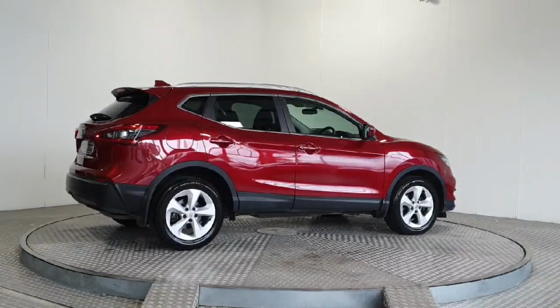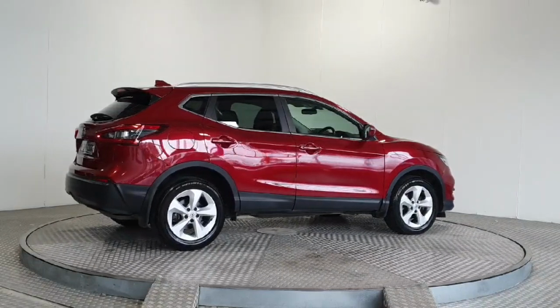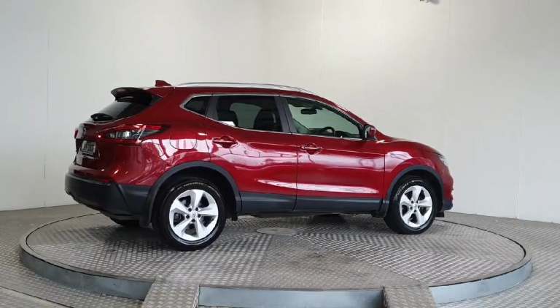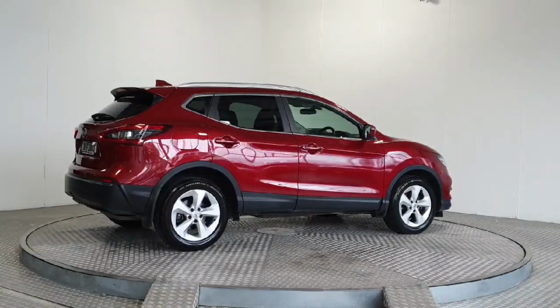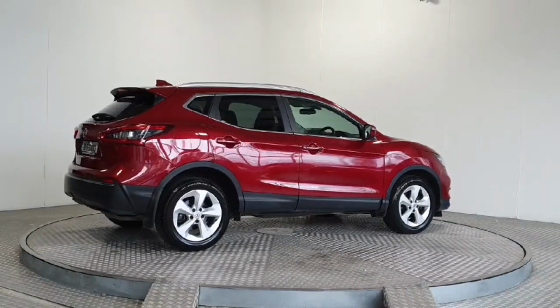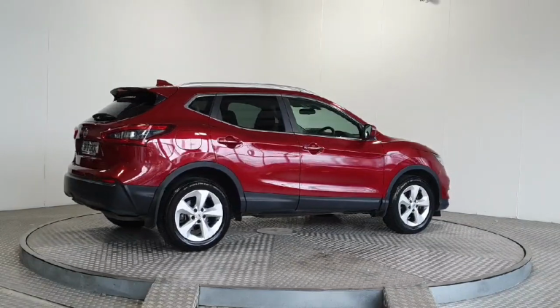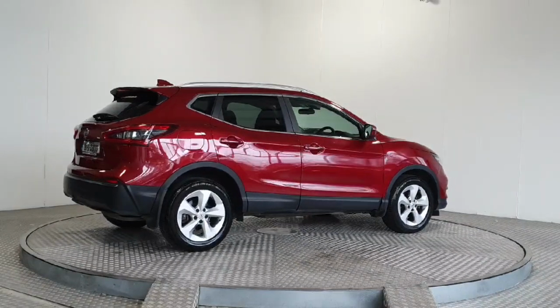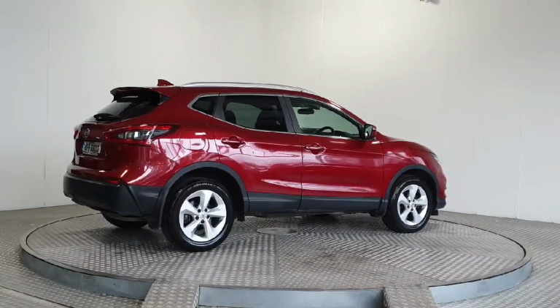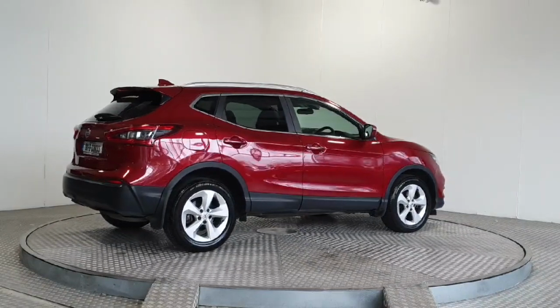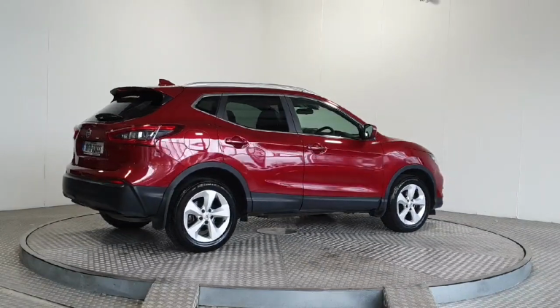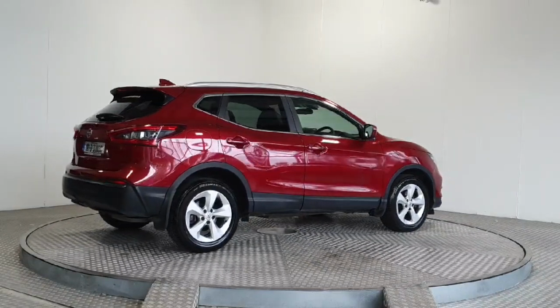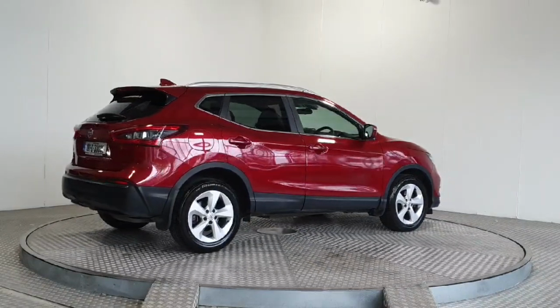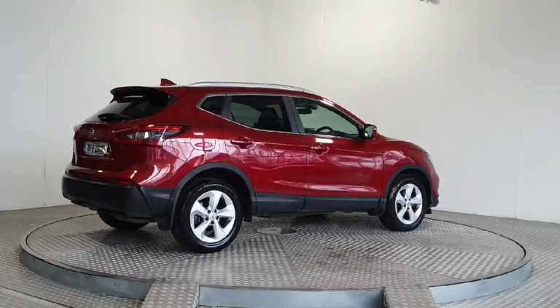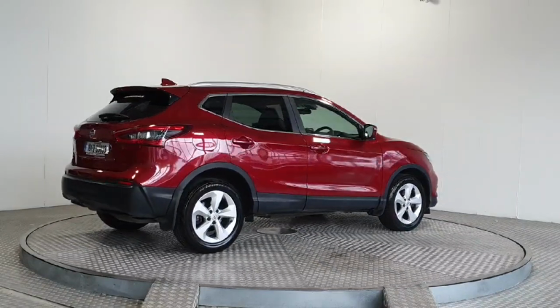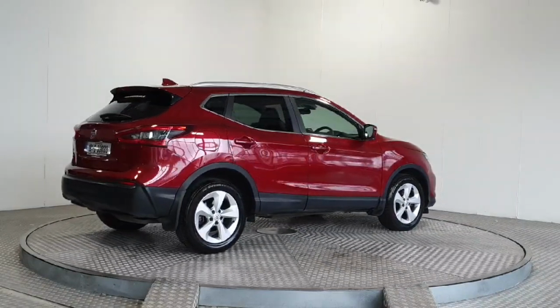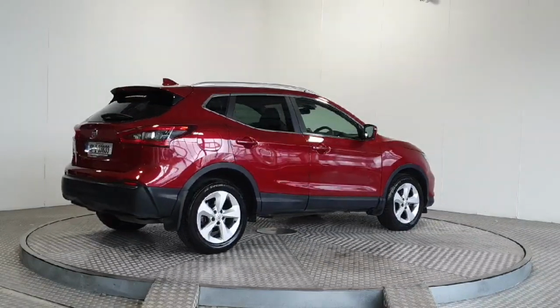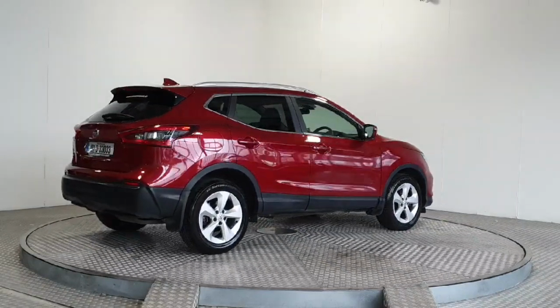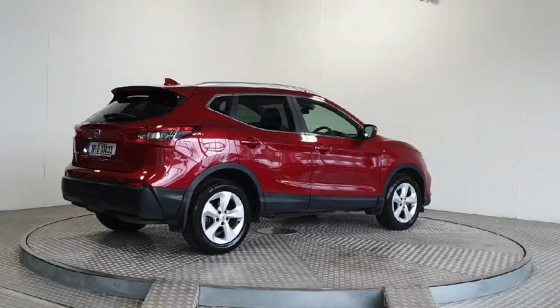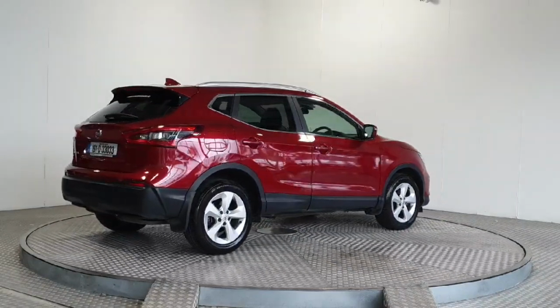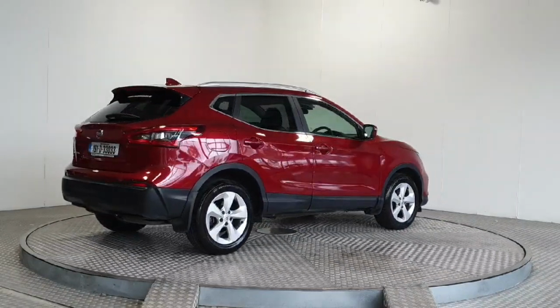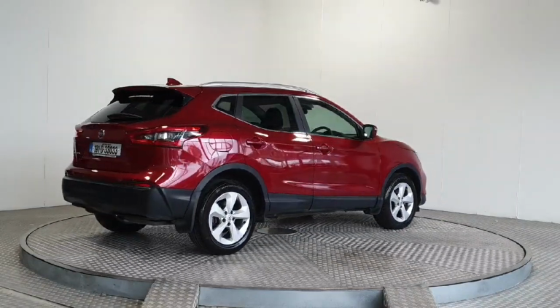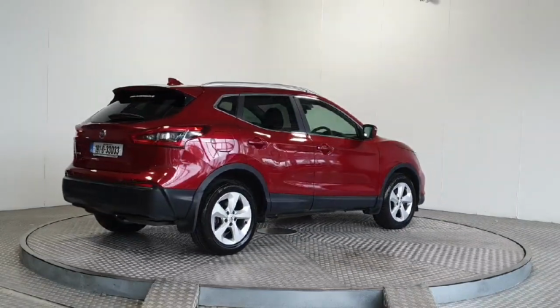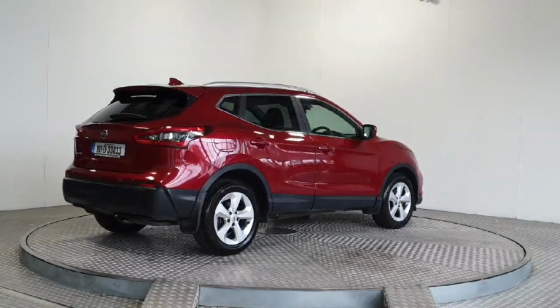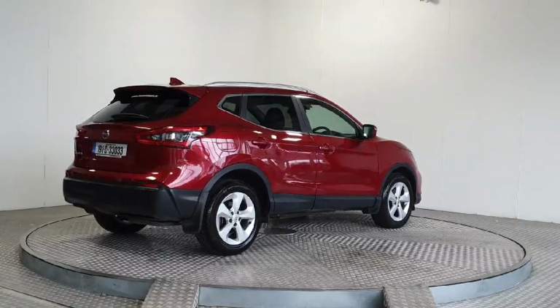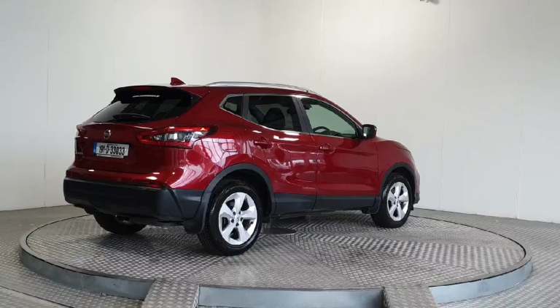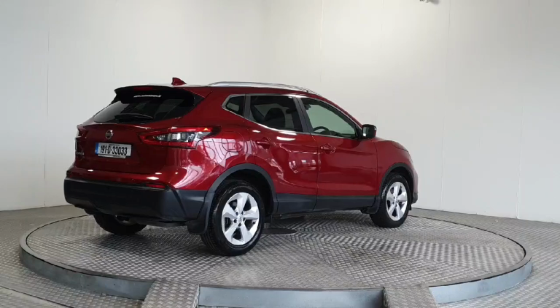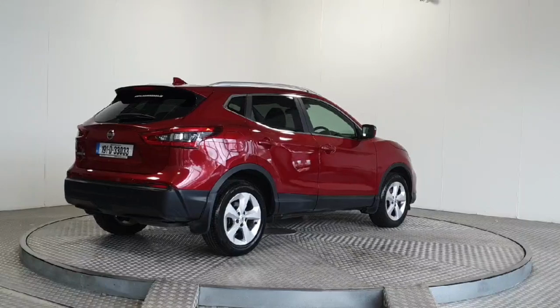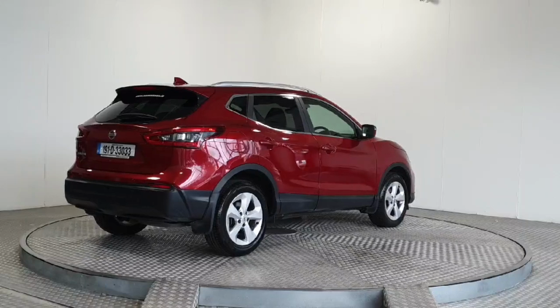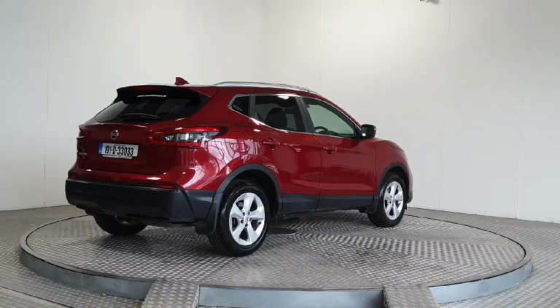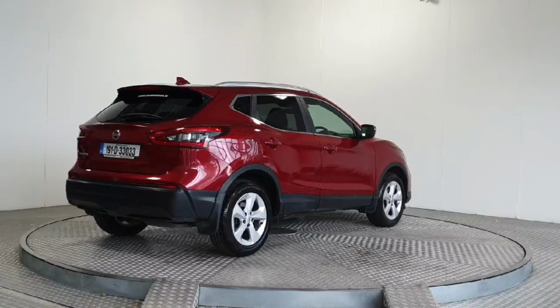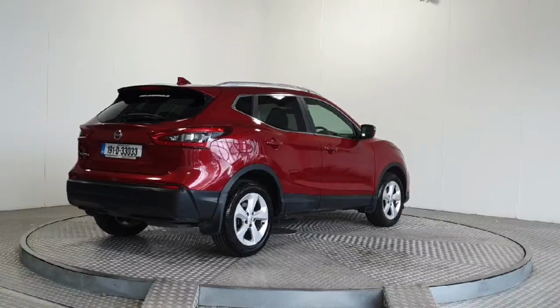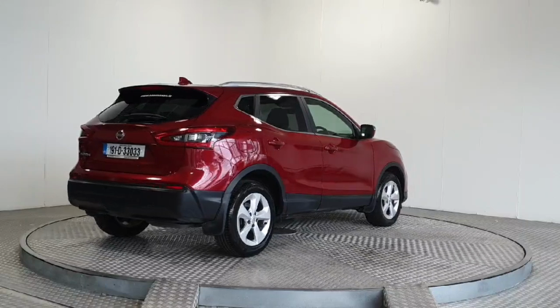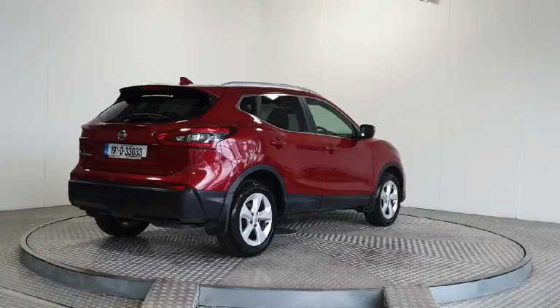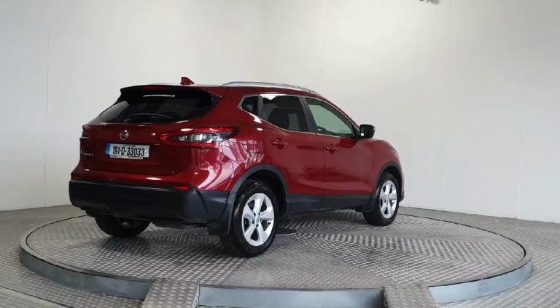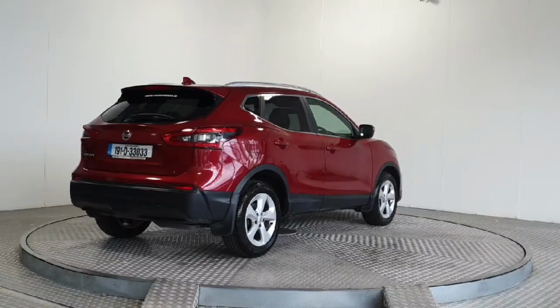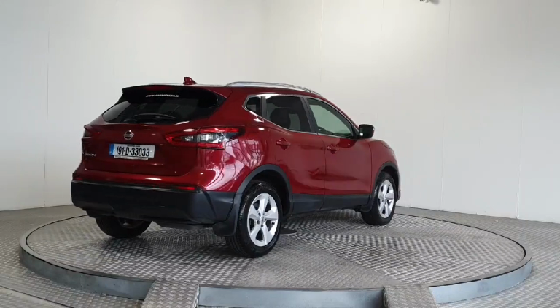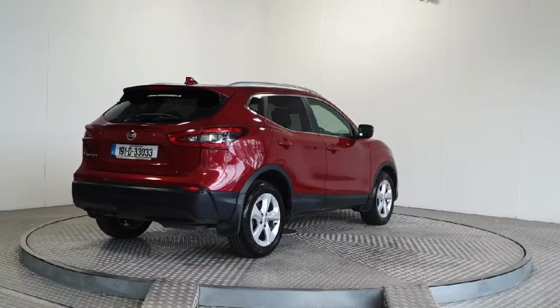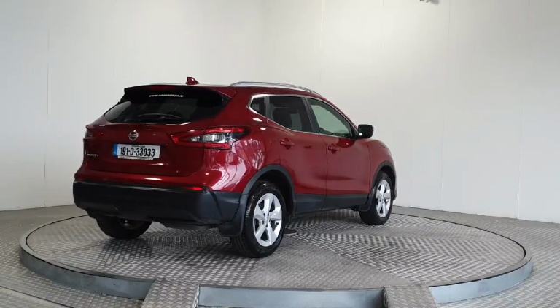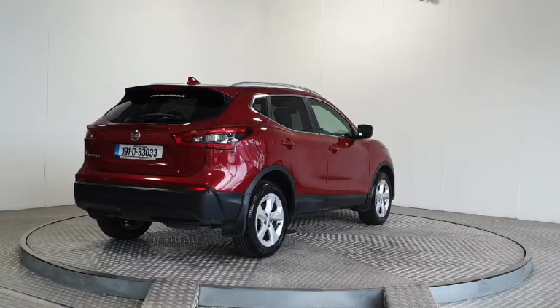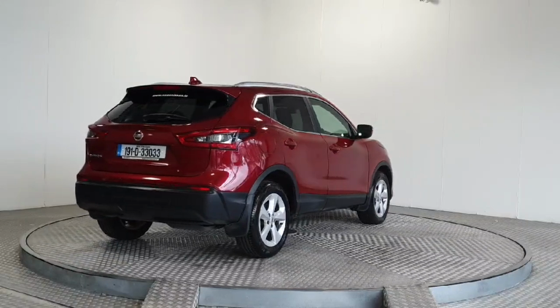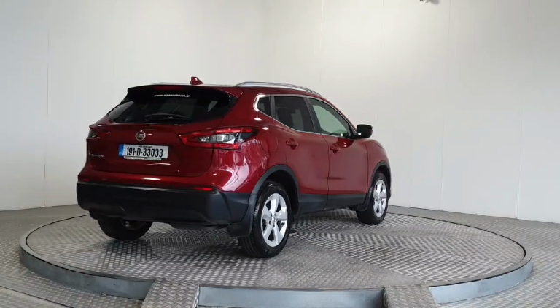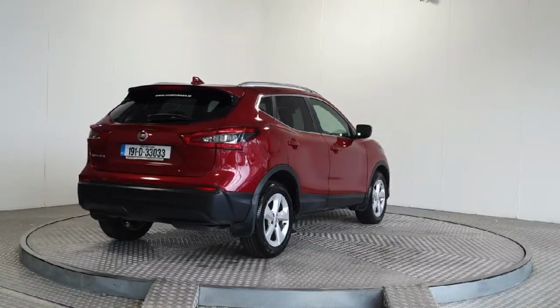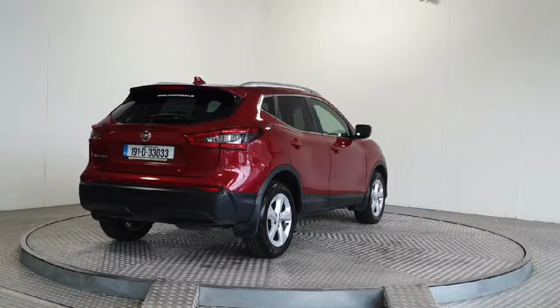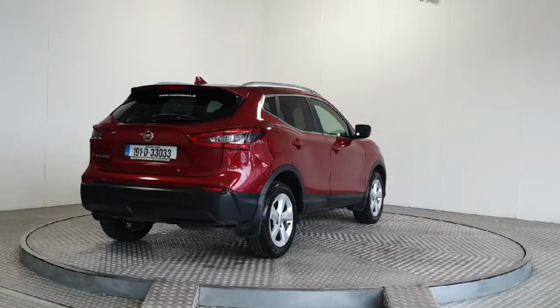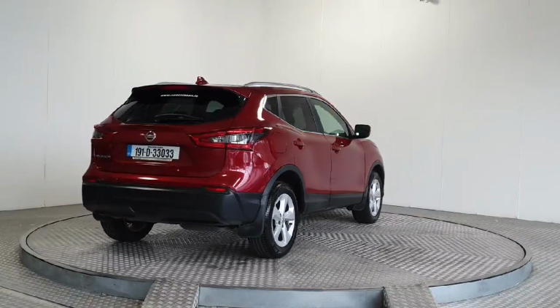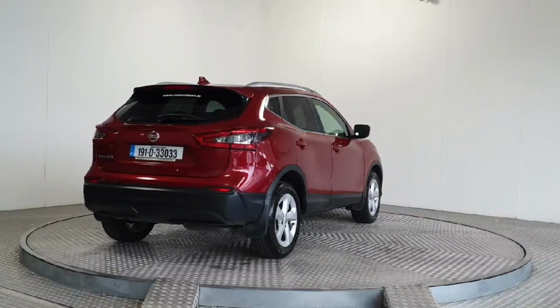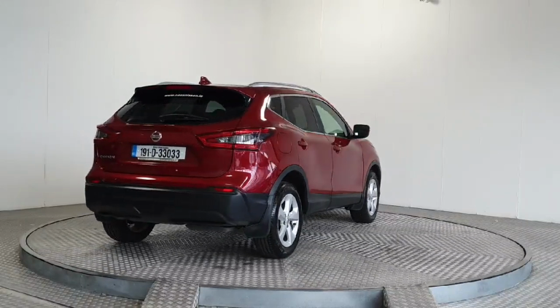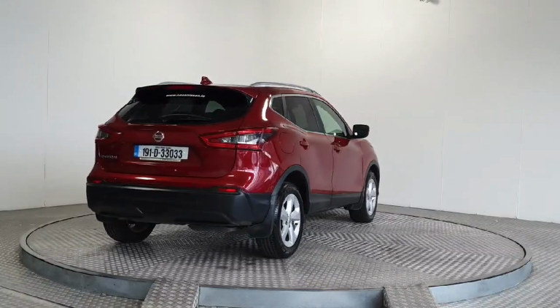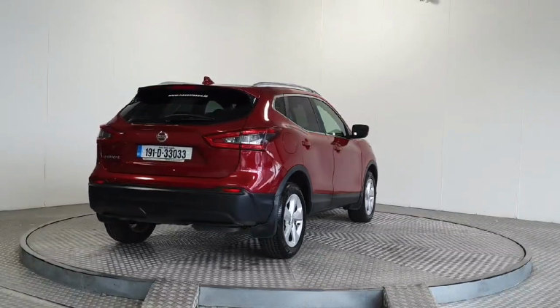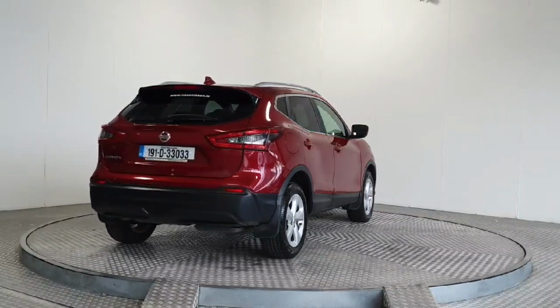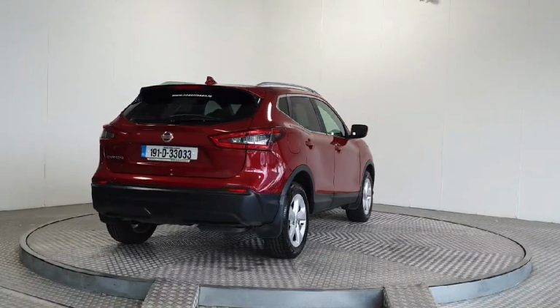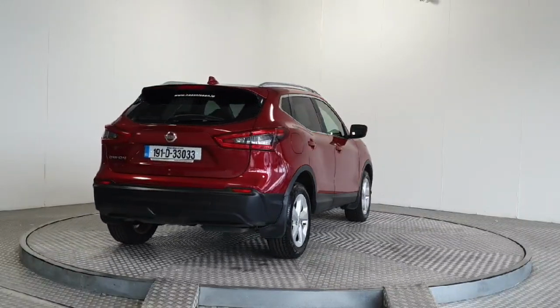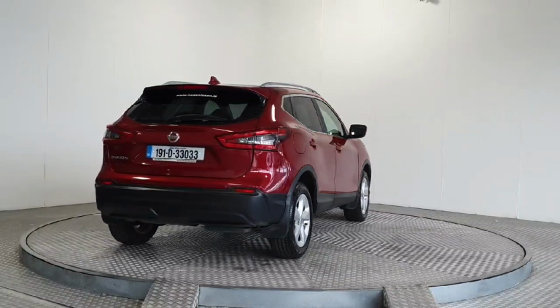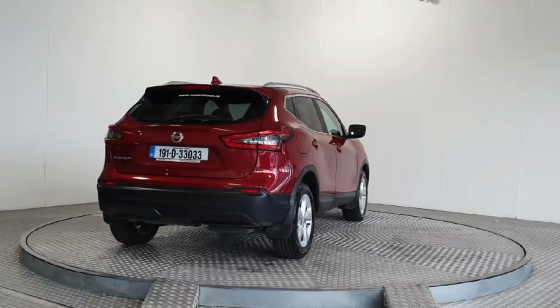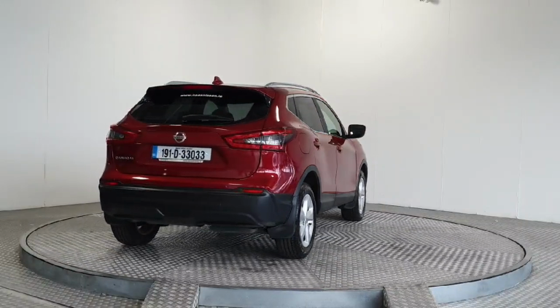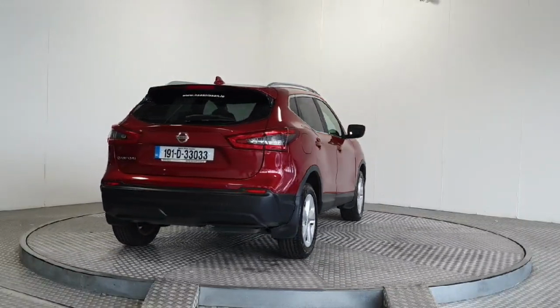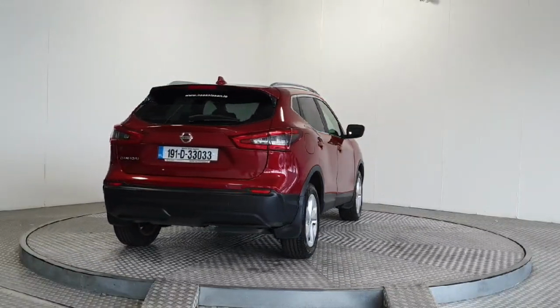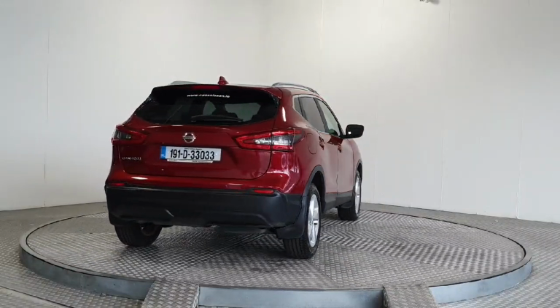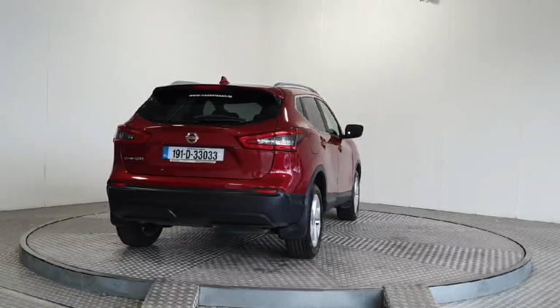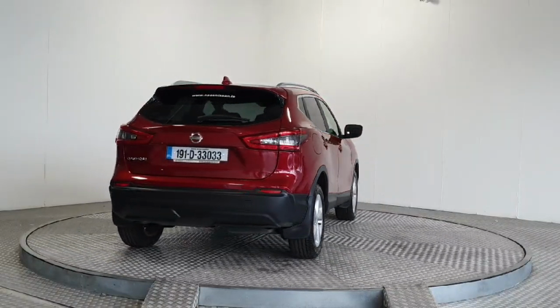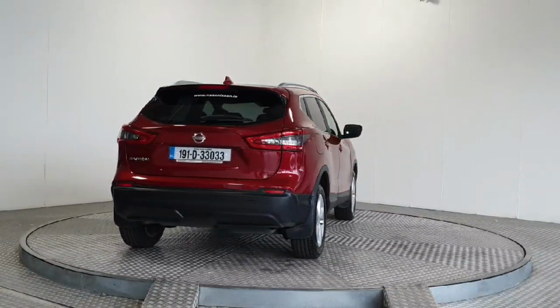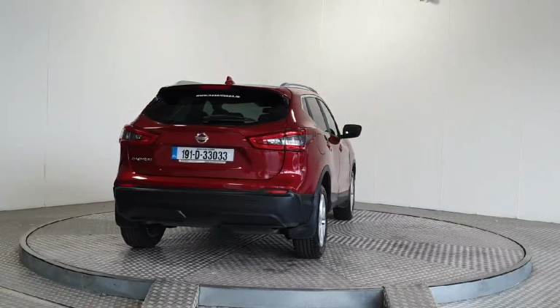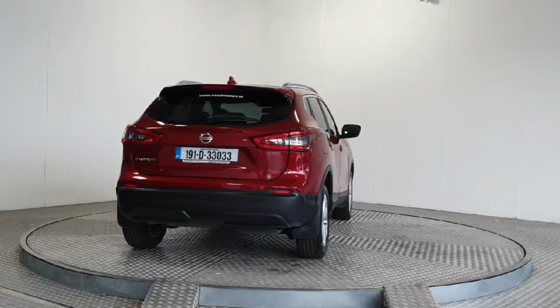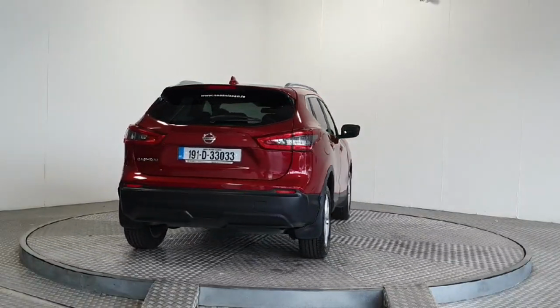With luxury trim, privacy glass and a roof spoiler, this vehicle is as stylish as it is secure.